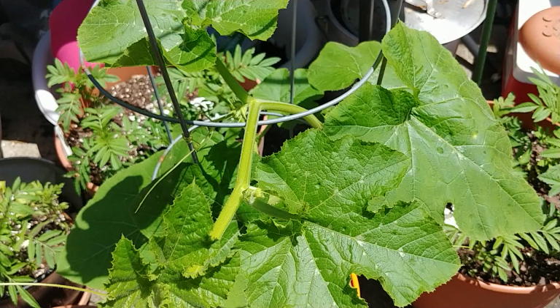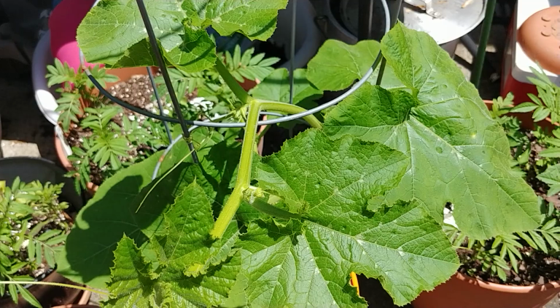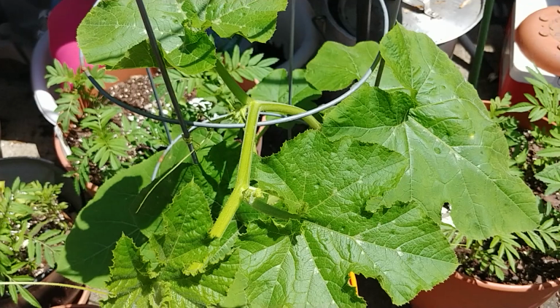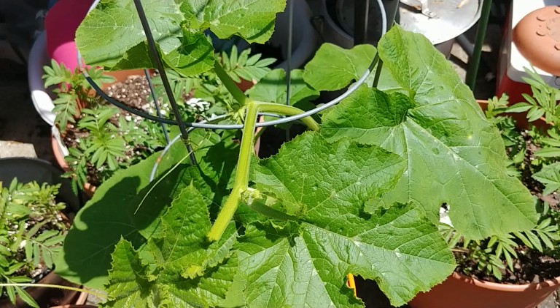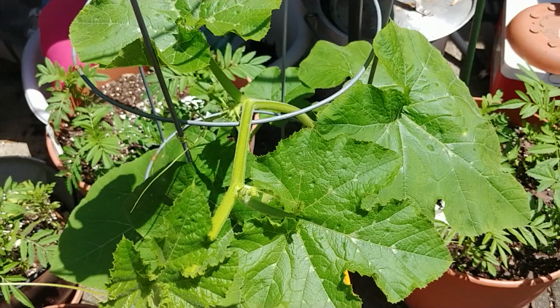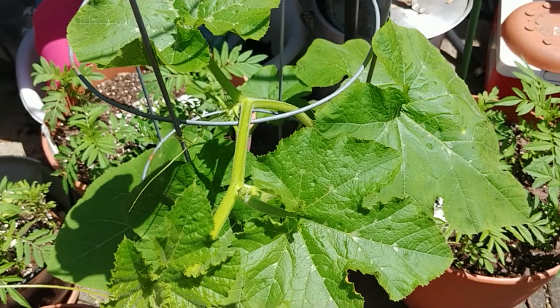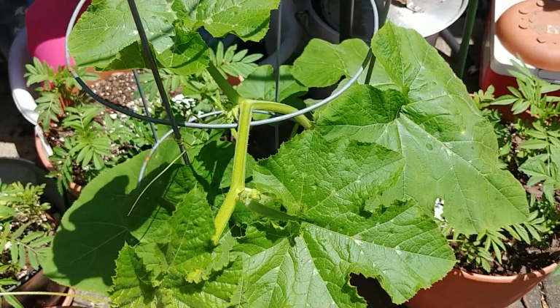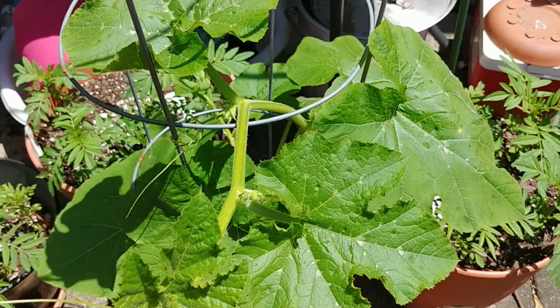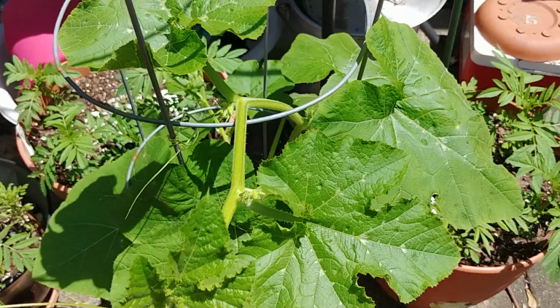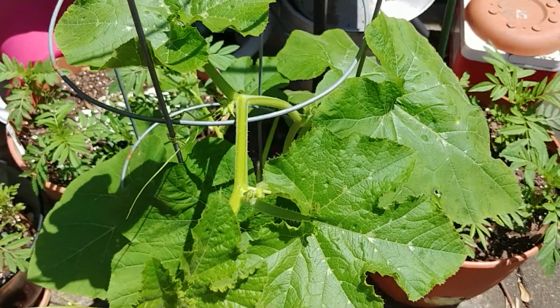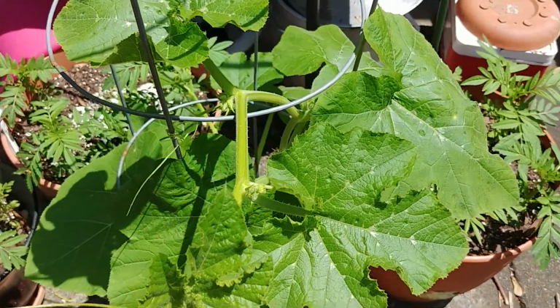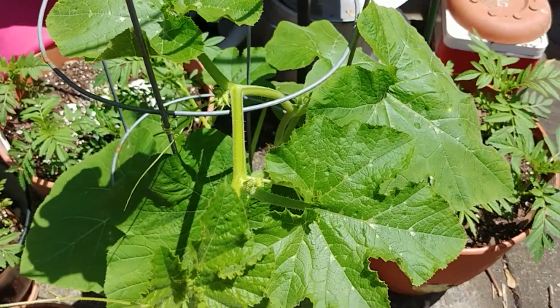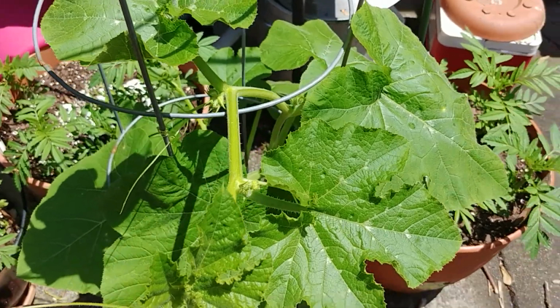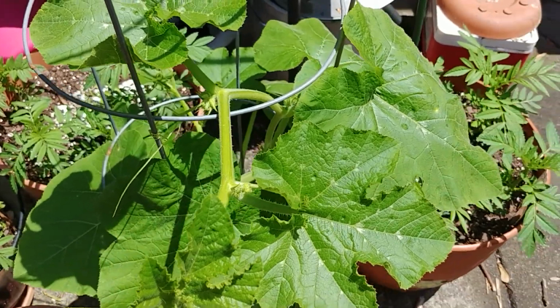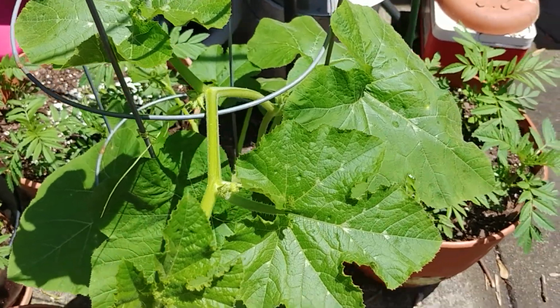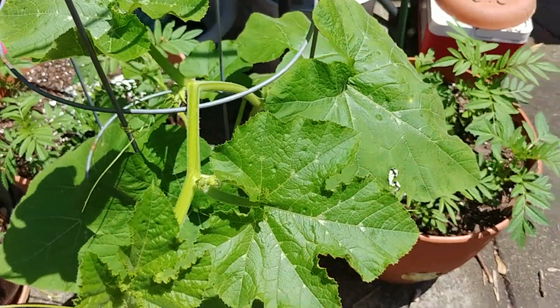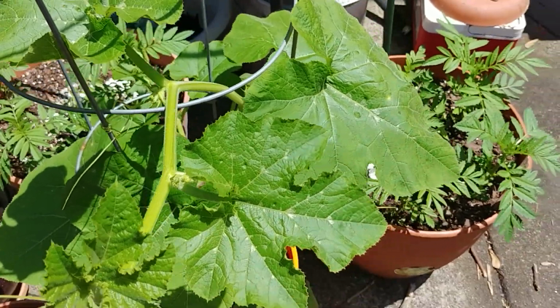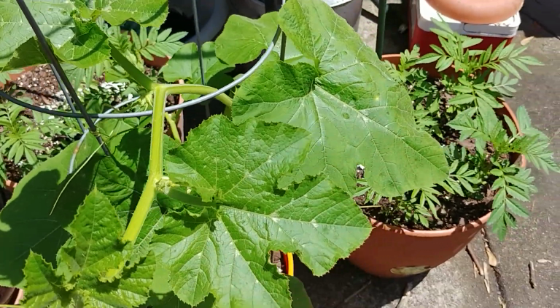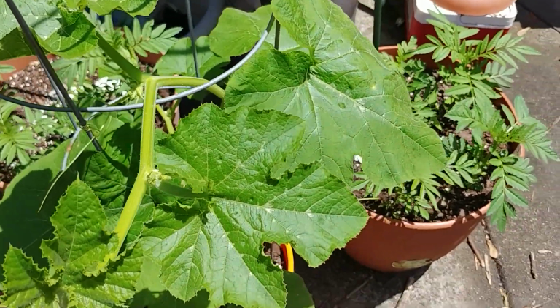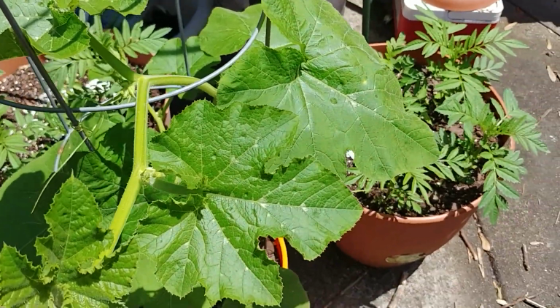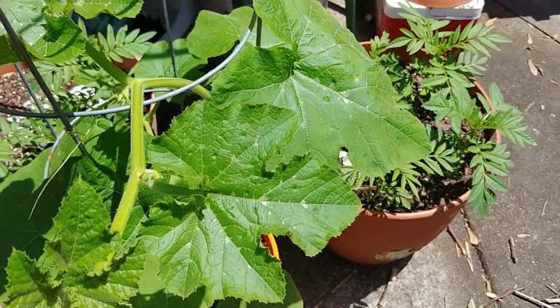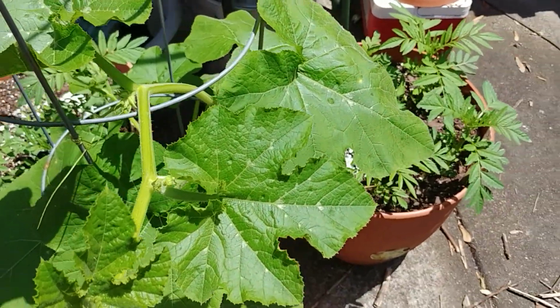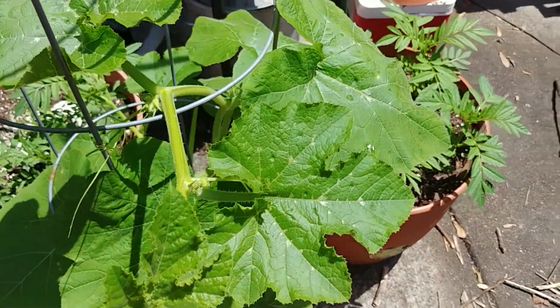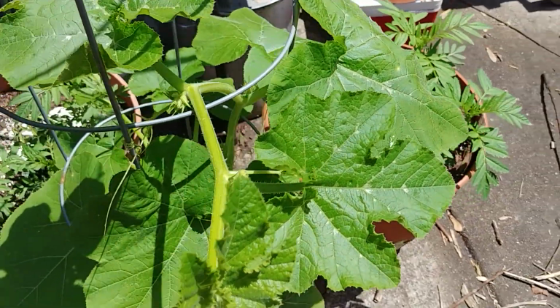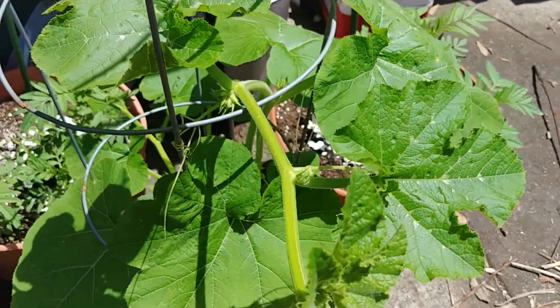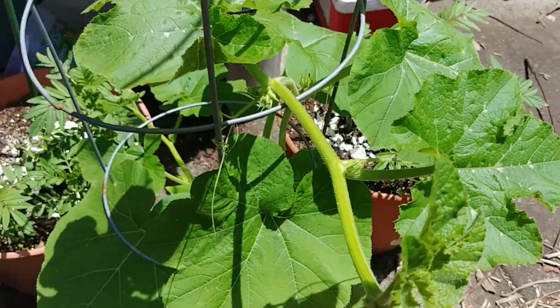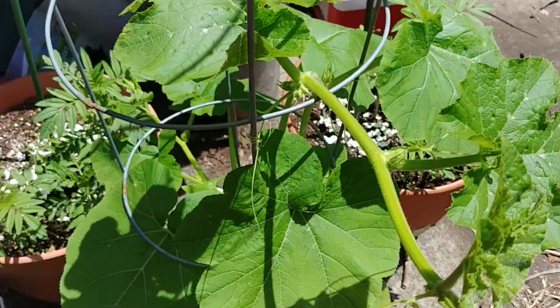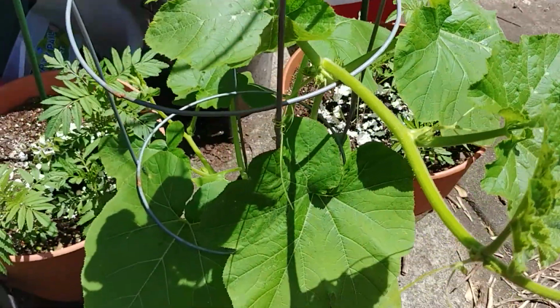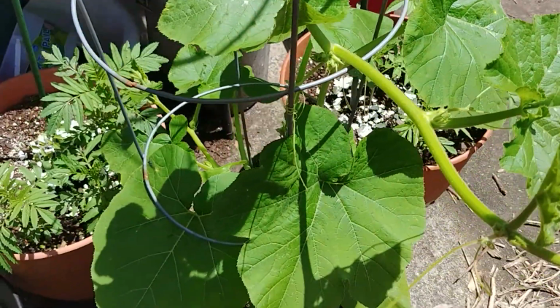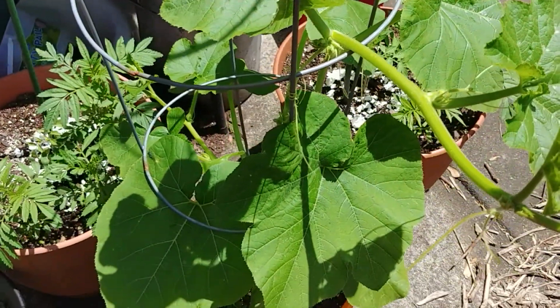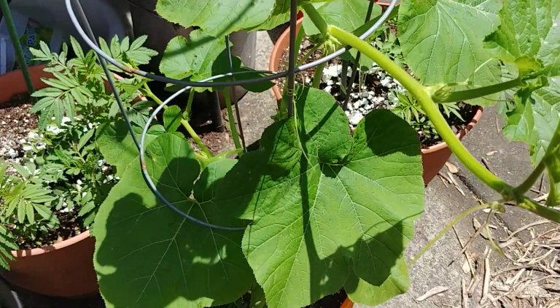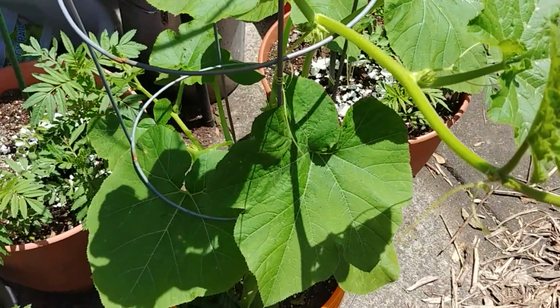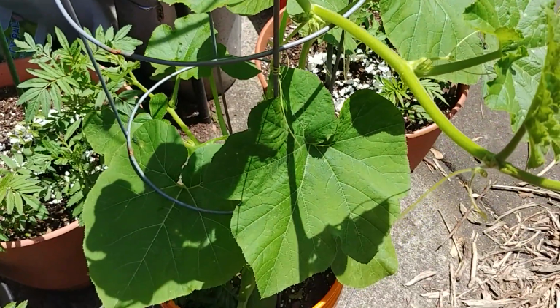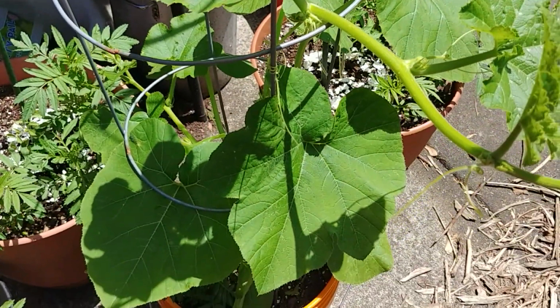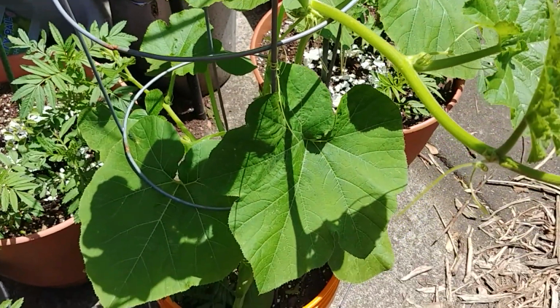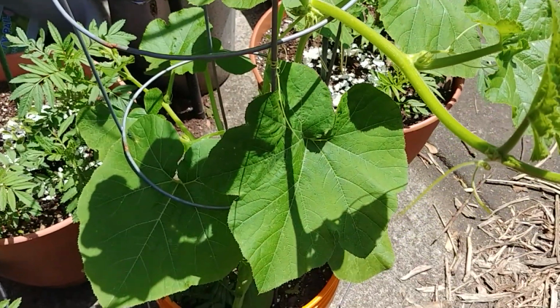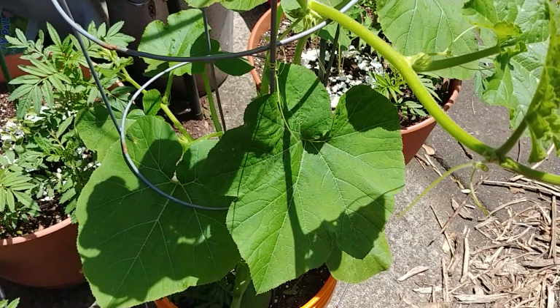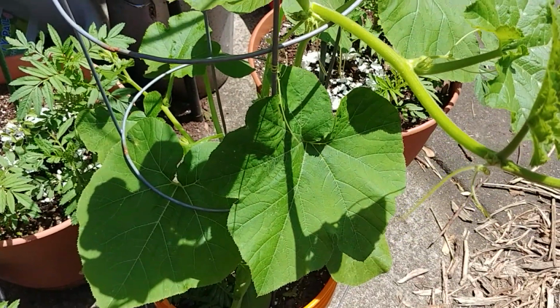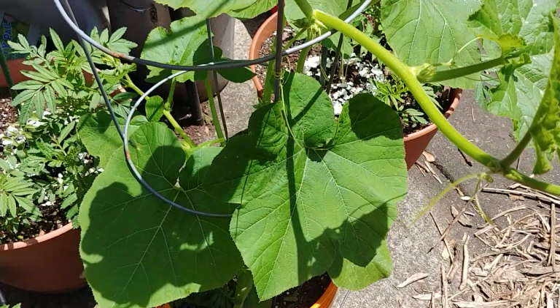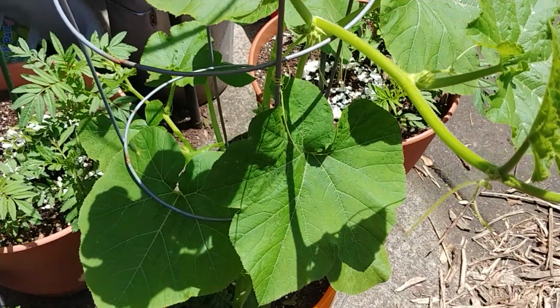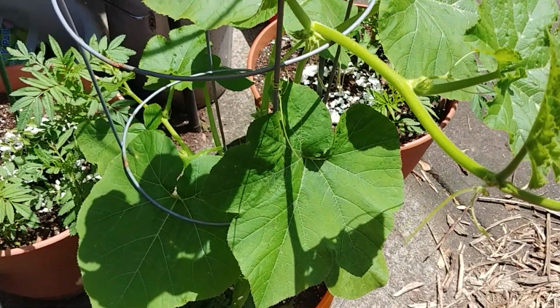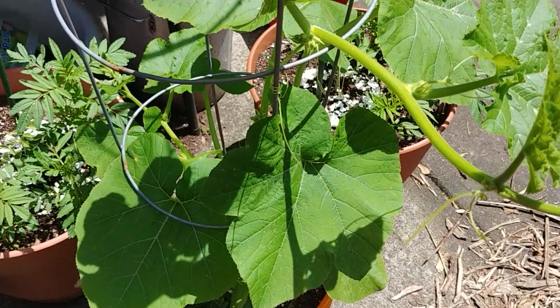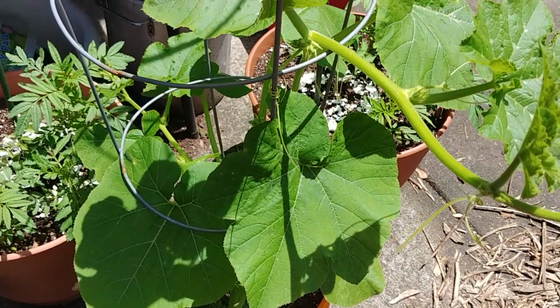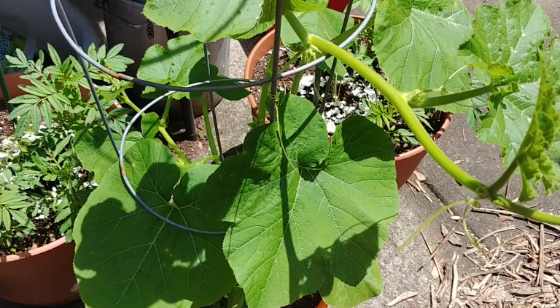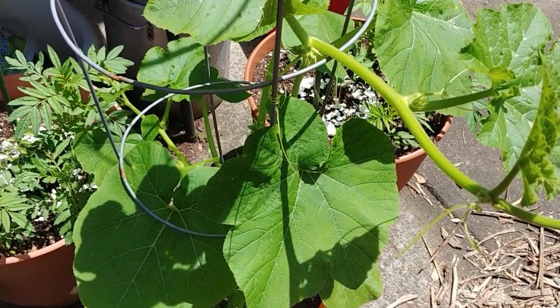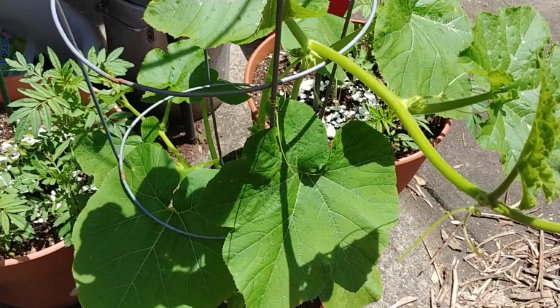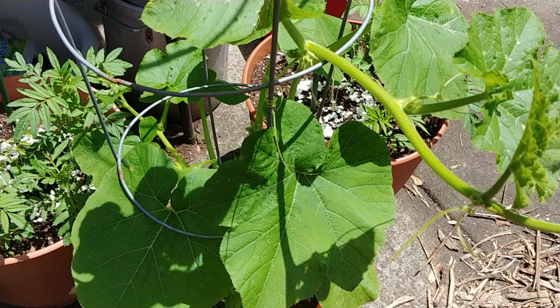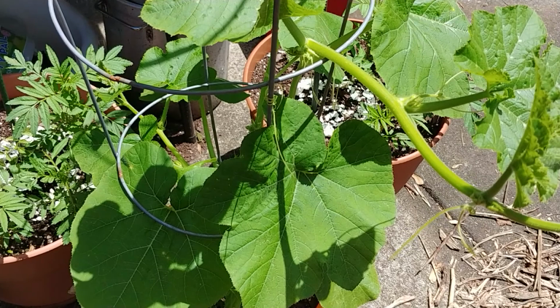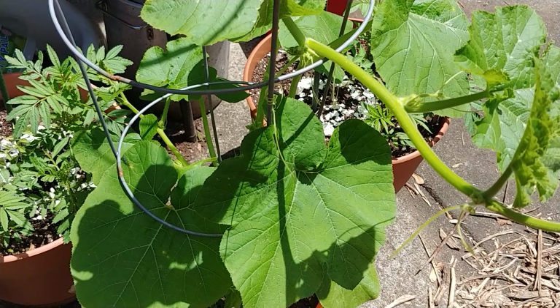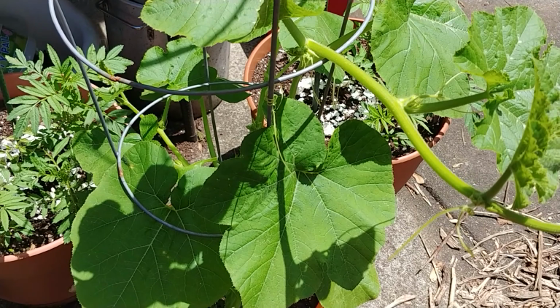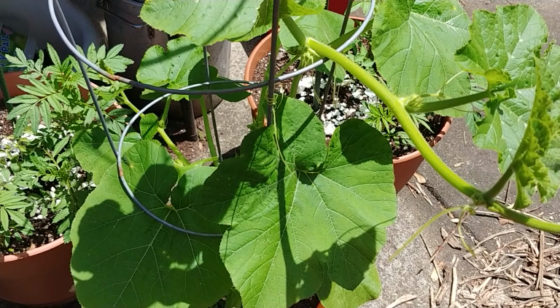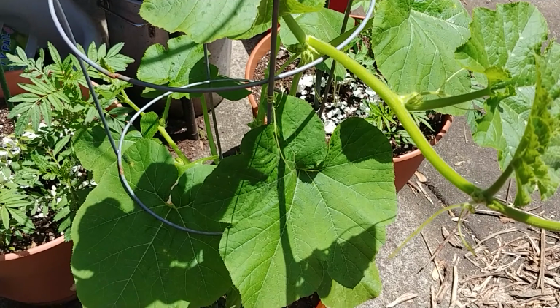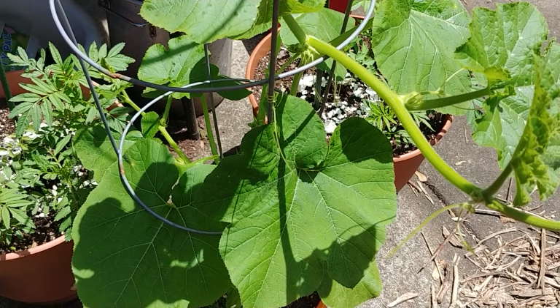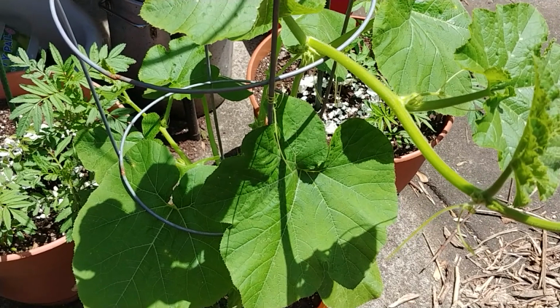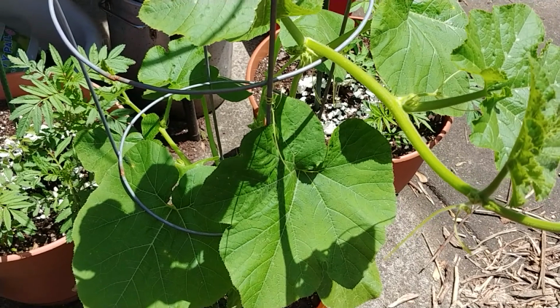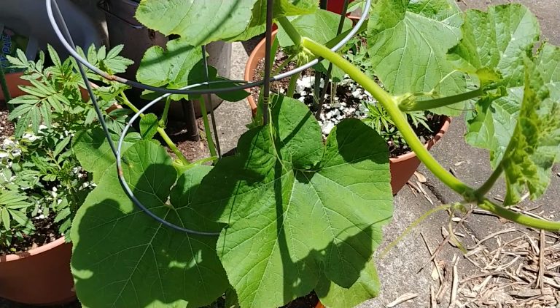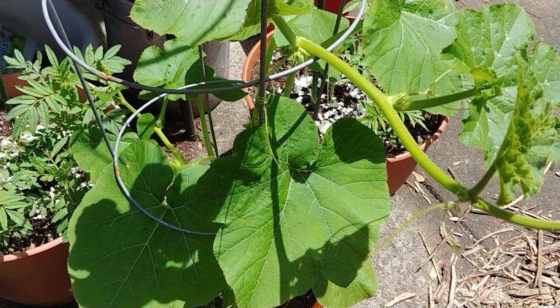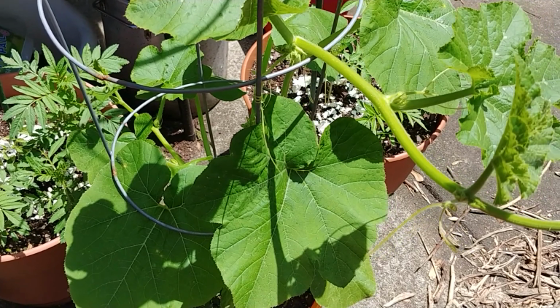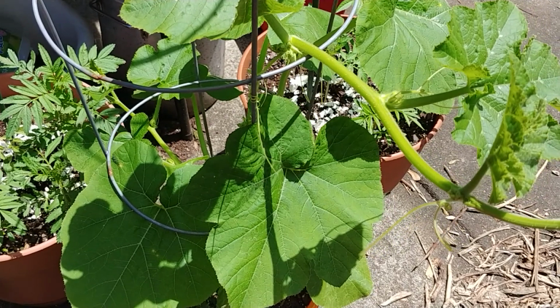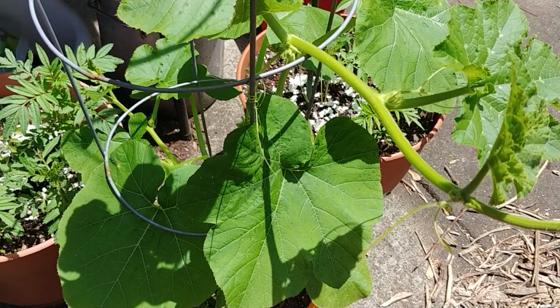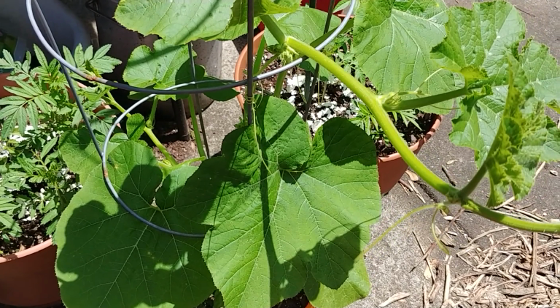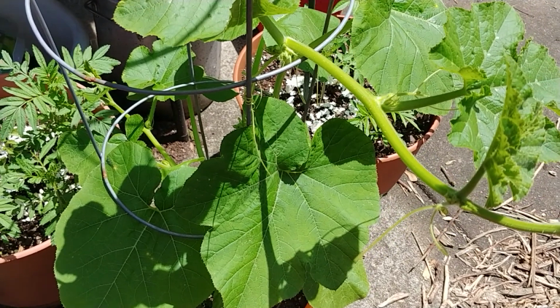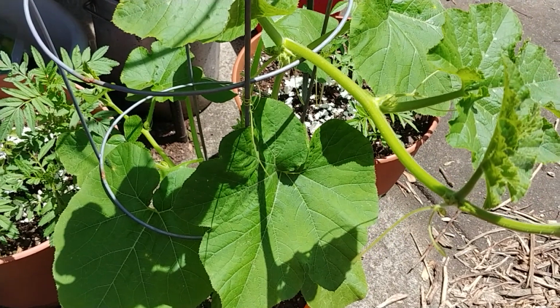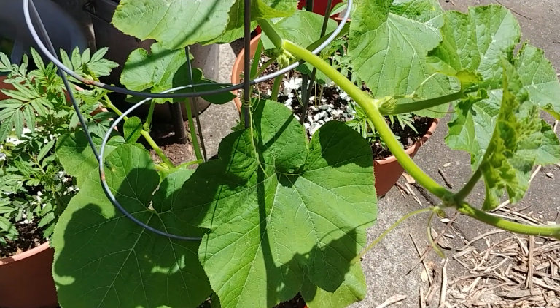Hey, what's up everyone? It's Letitia with Barefoot Gardening. I hope that you're doing well. Just wanted to show you beginner gardeners something important.